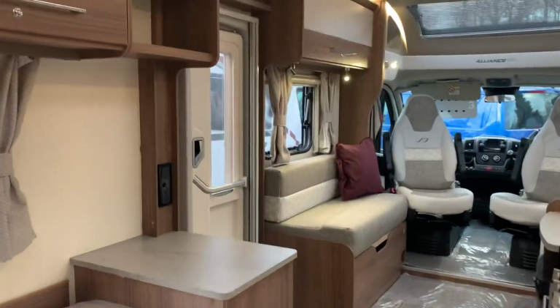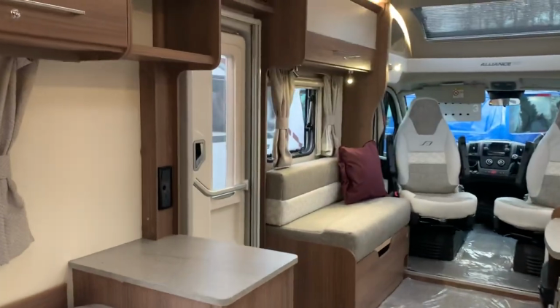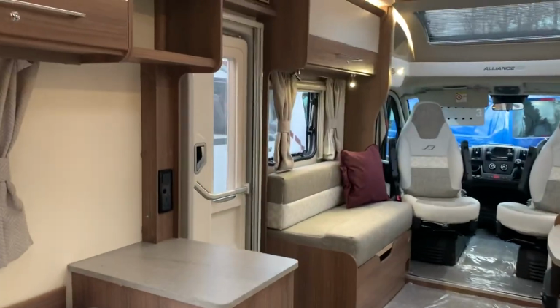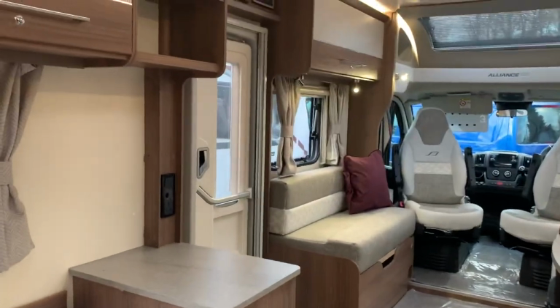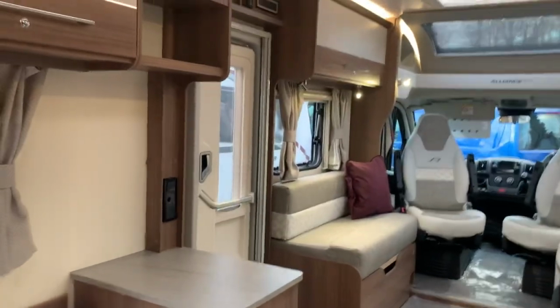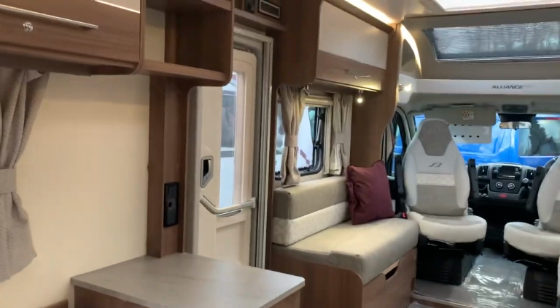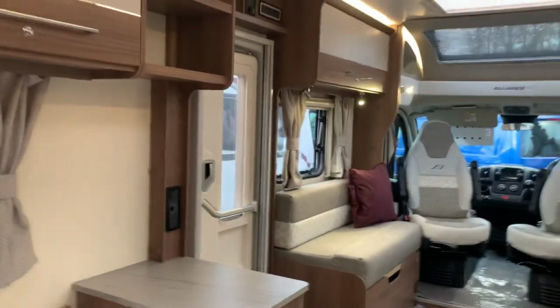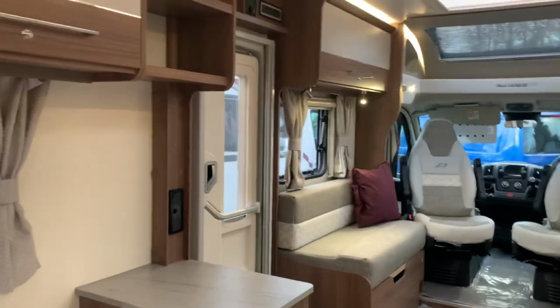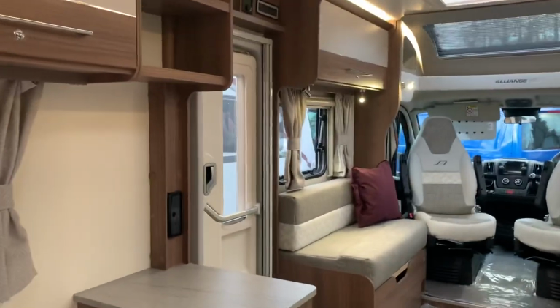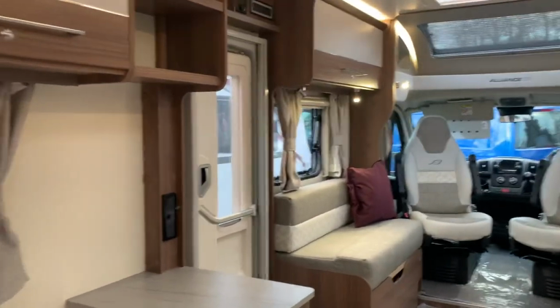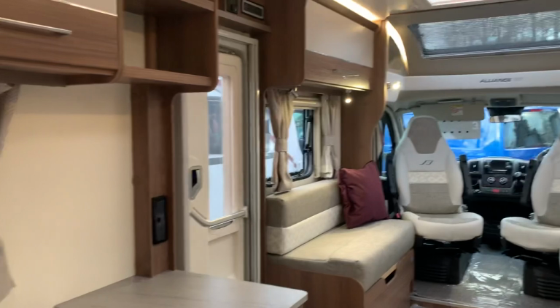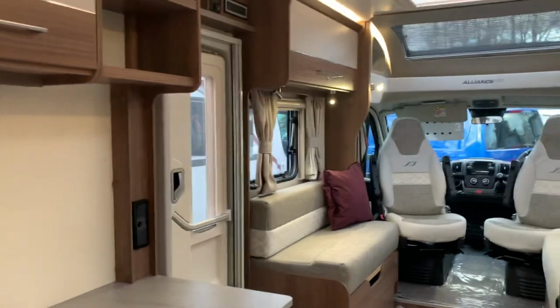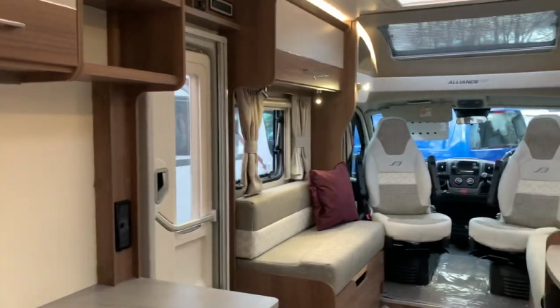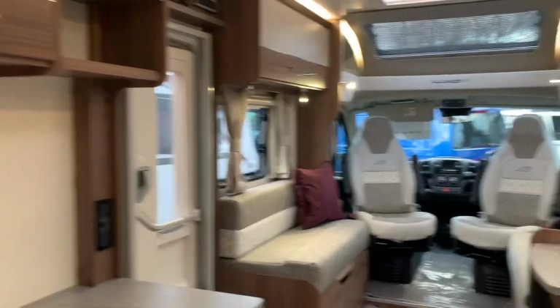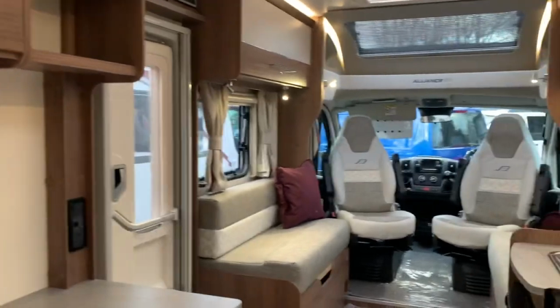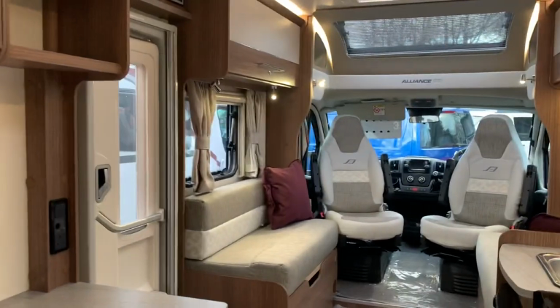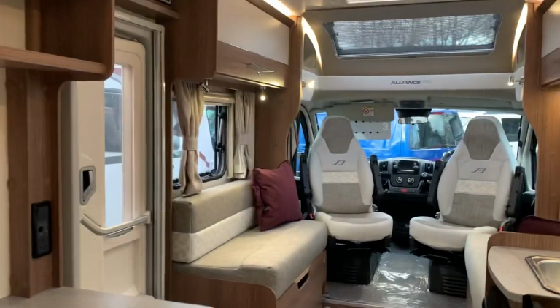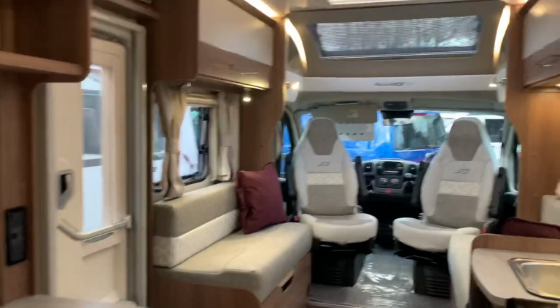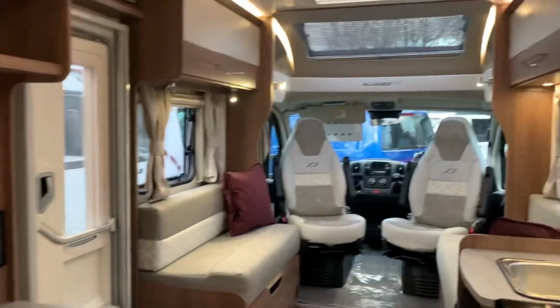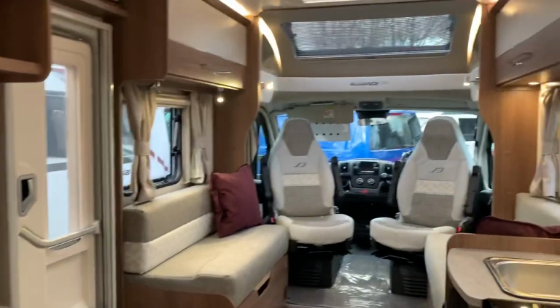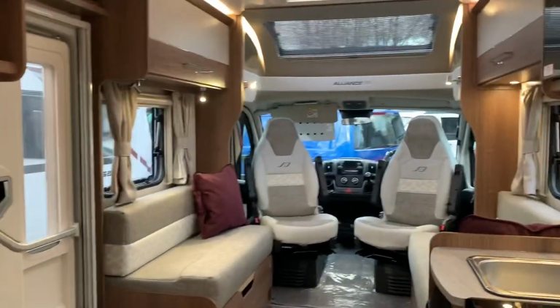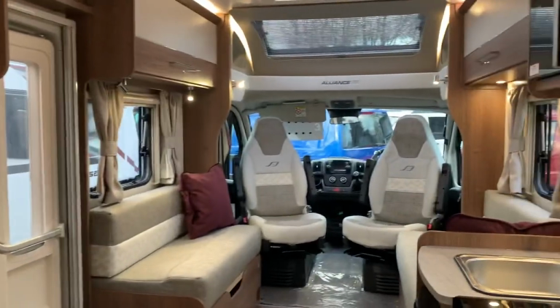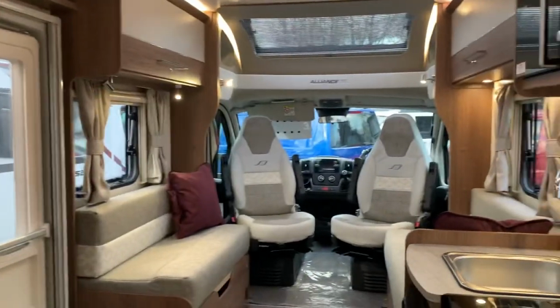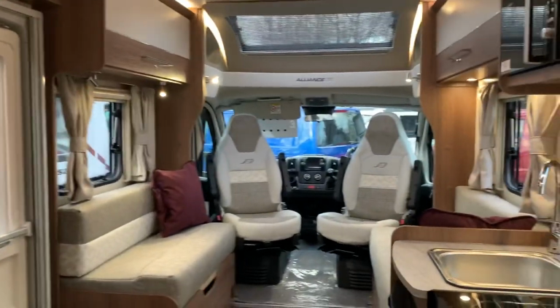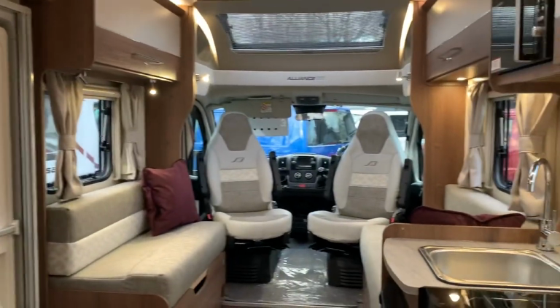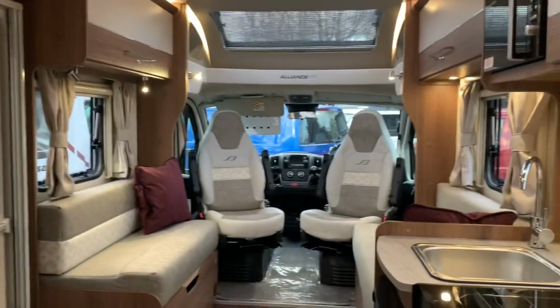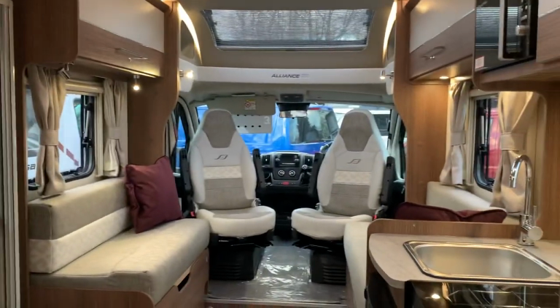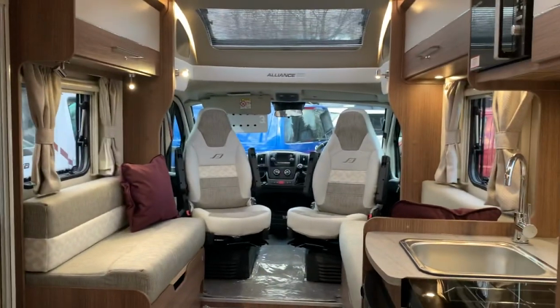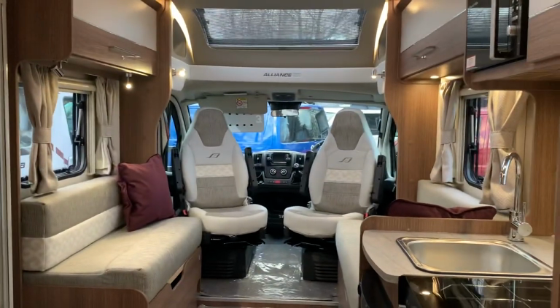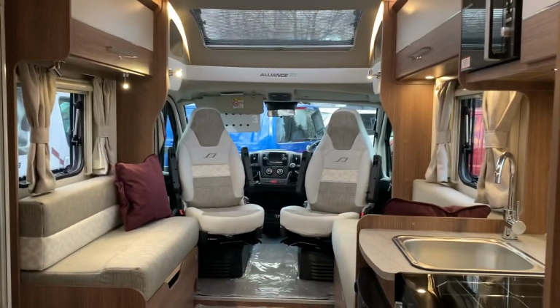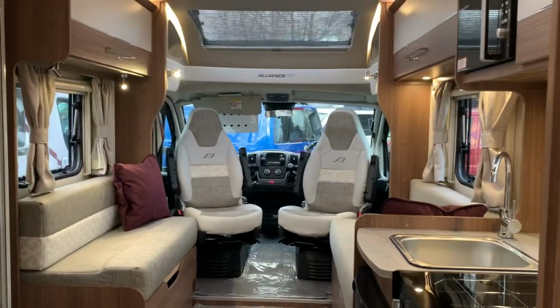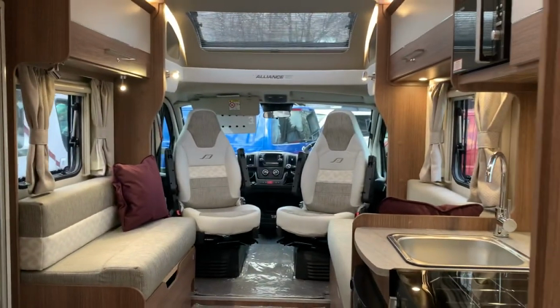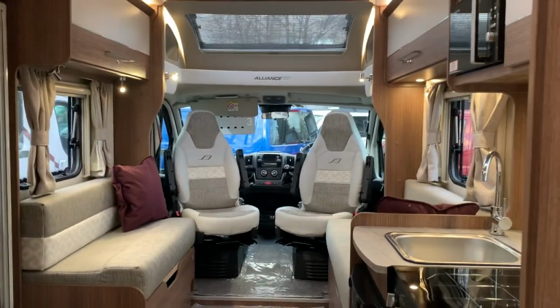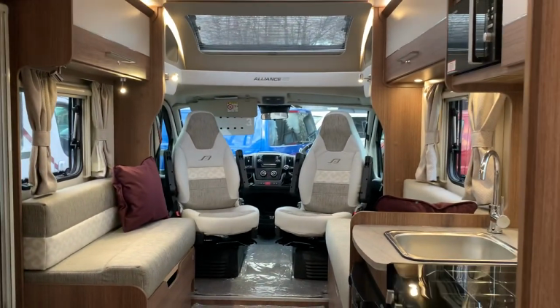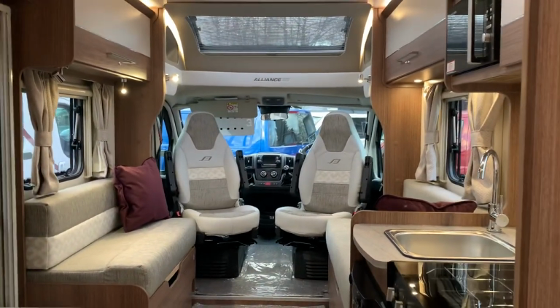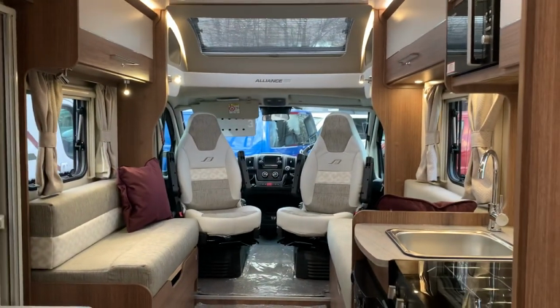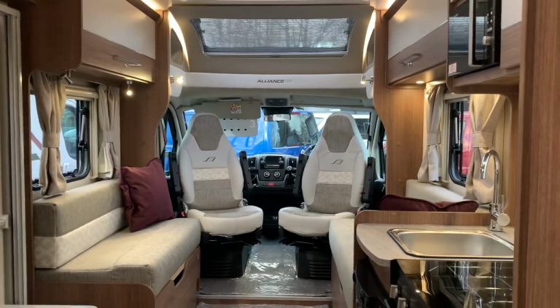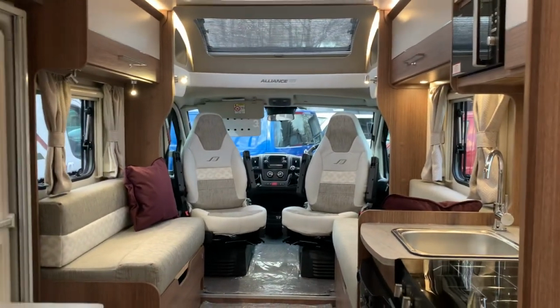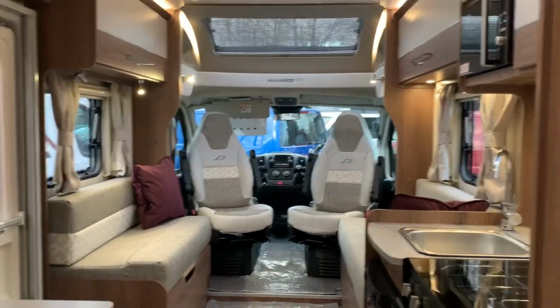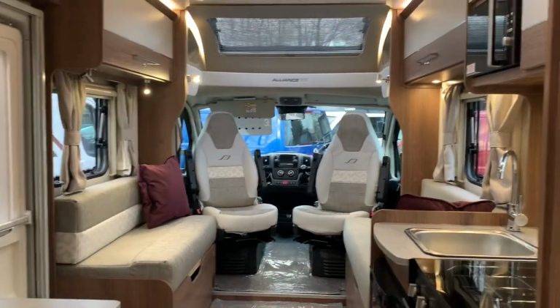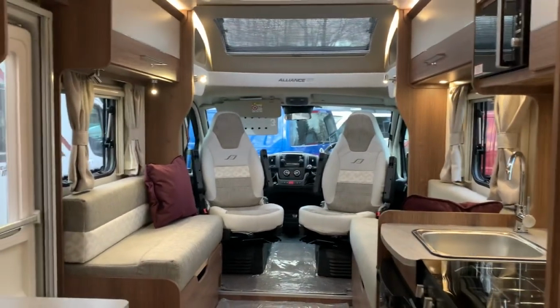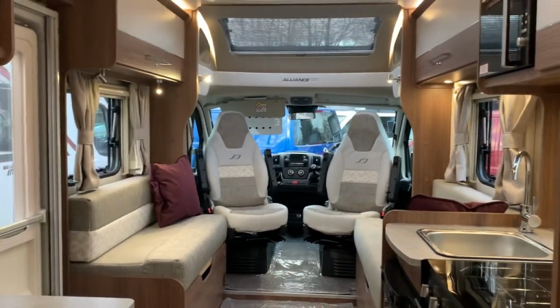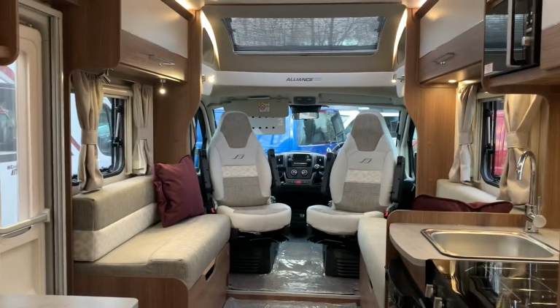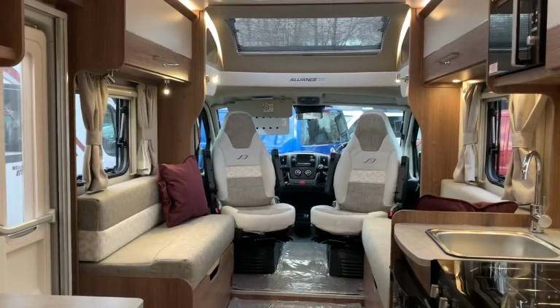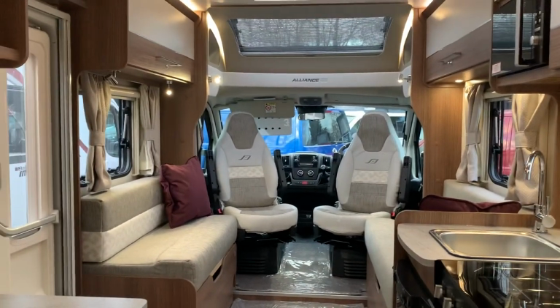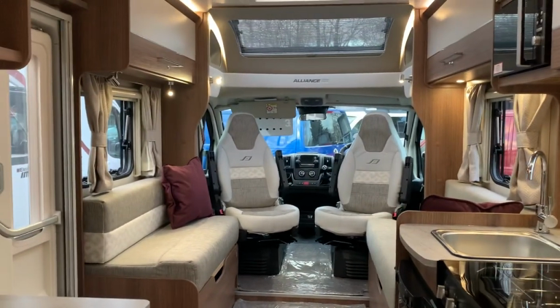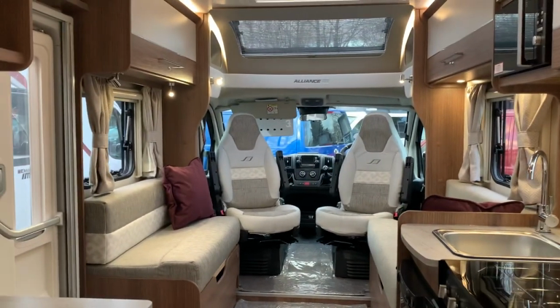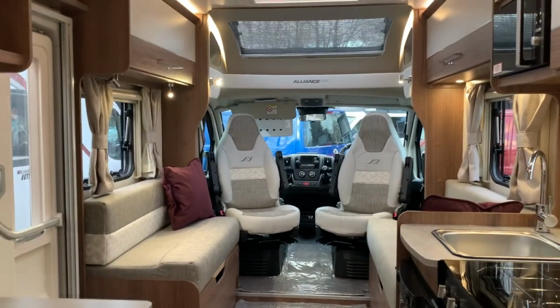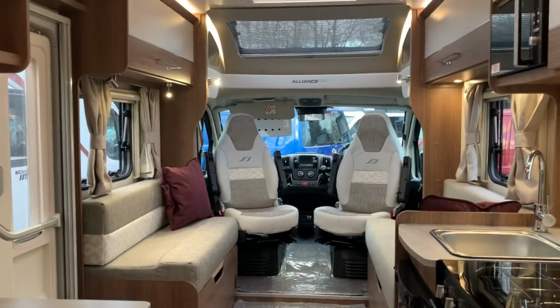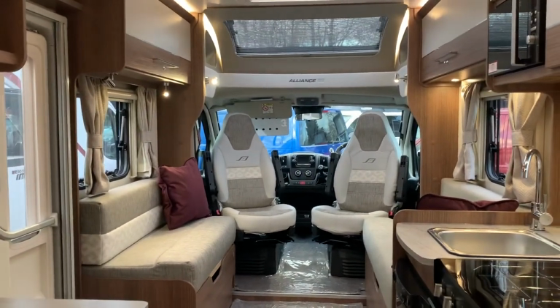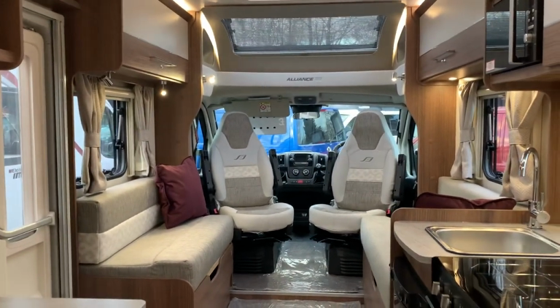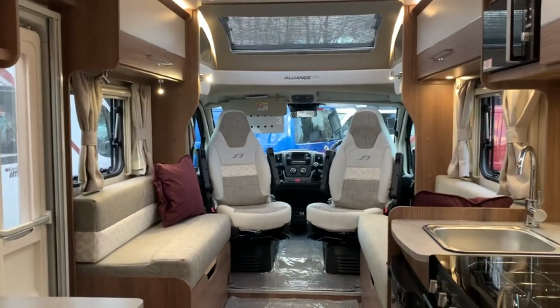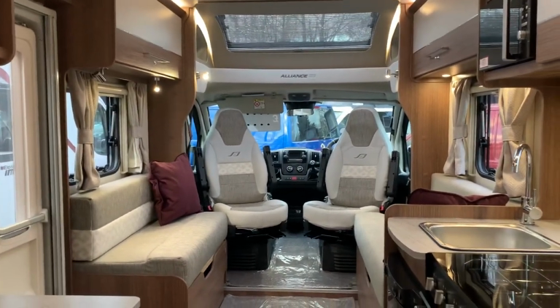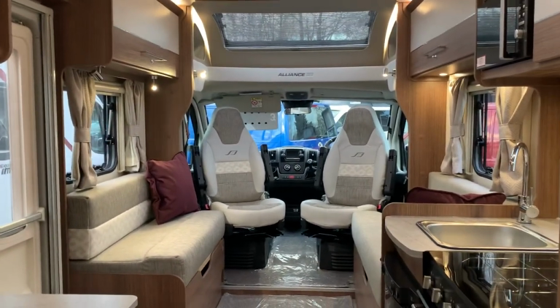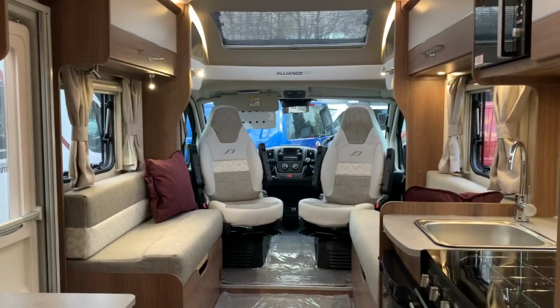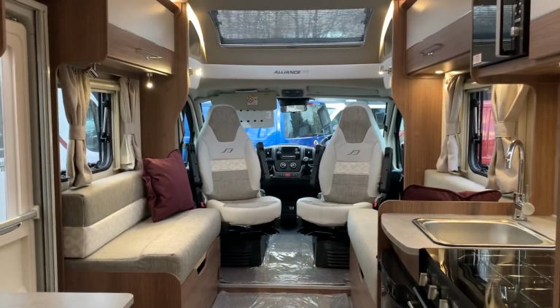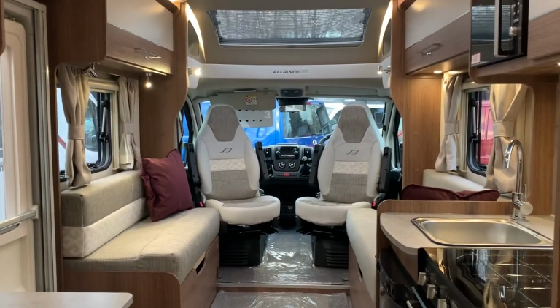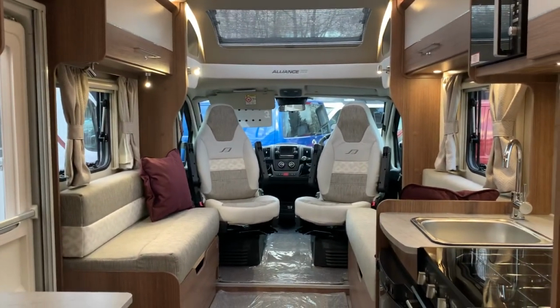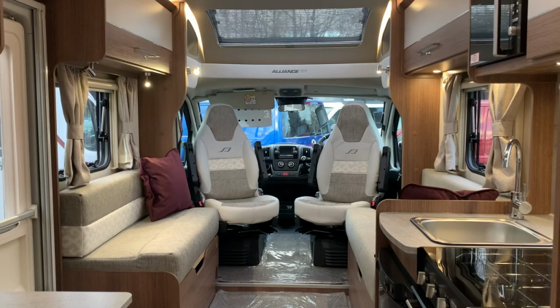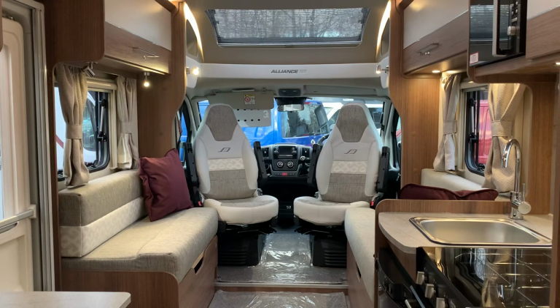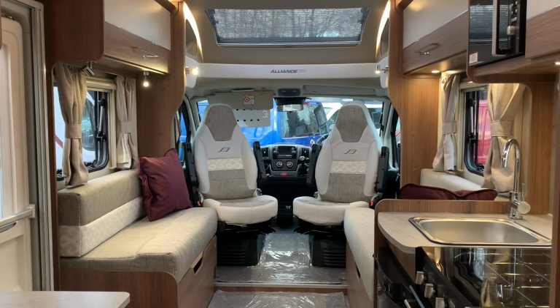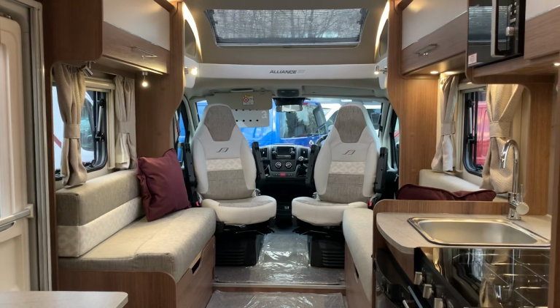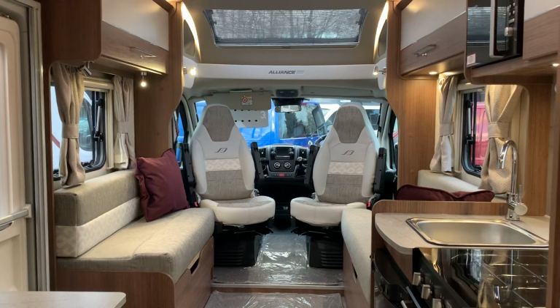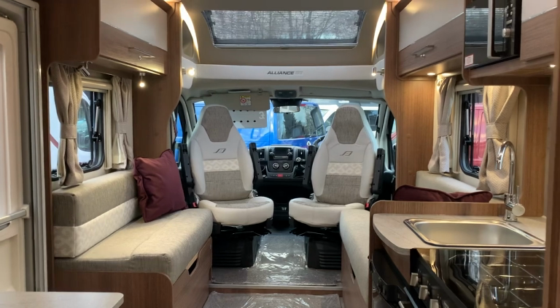So hopefully that's given you a good overview of this motorhome. I hope you've enjoyed the video — thank you for watching.